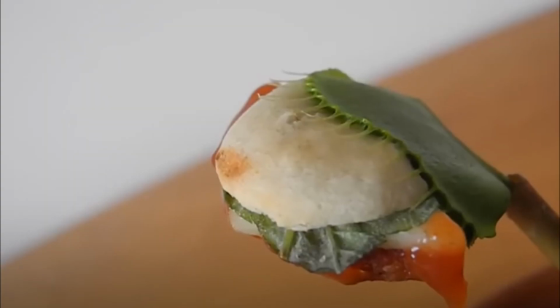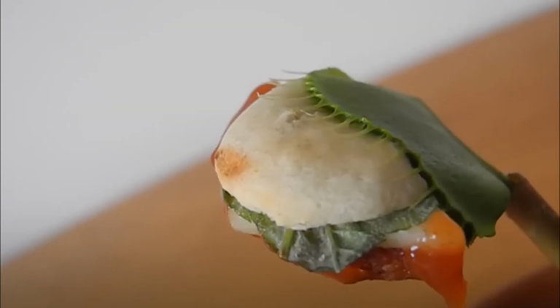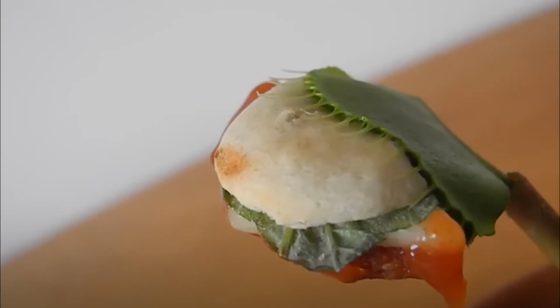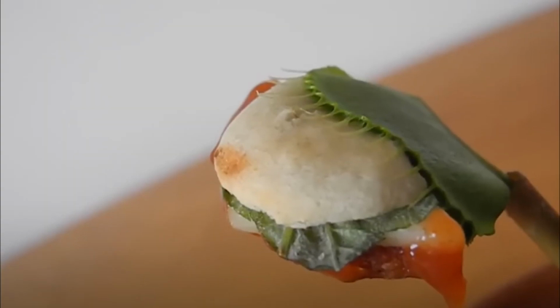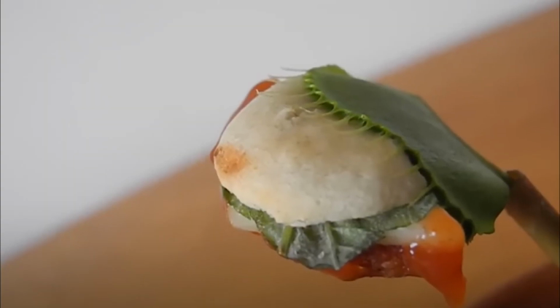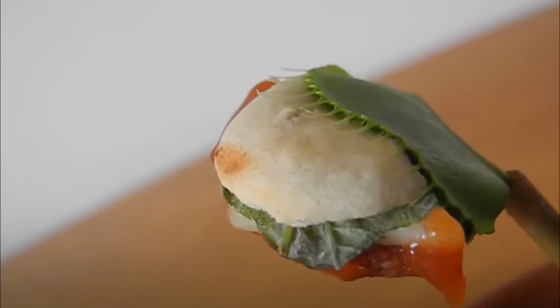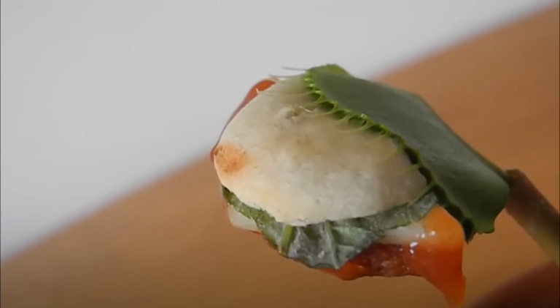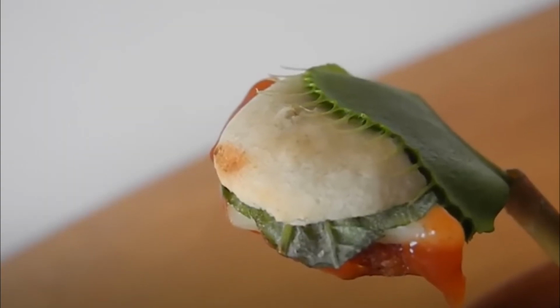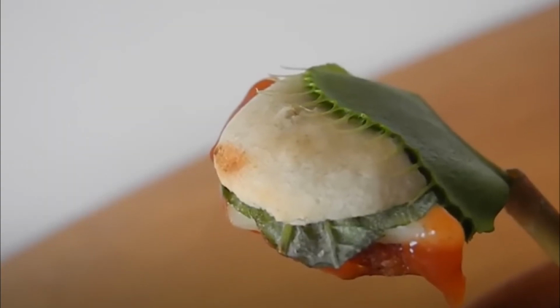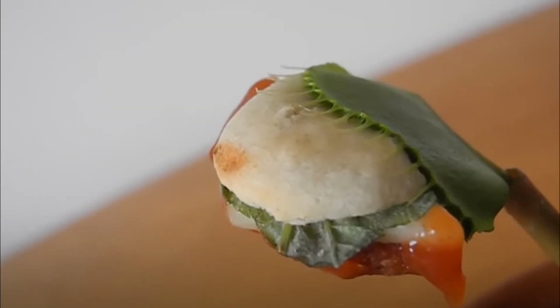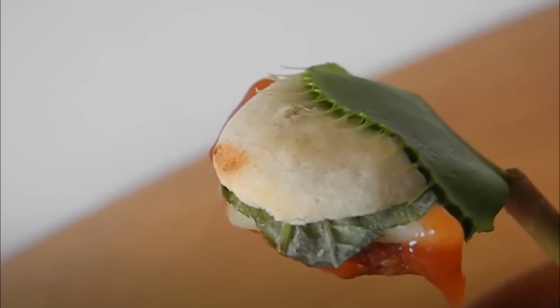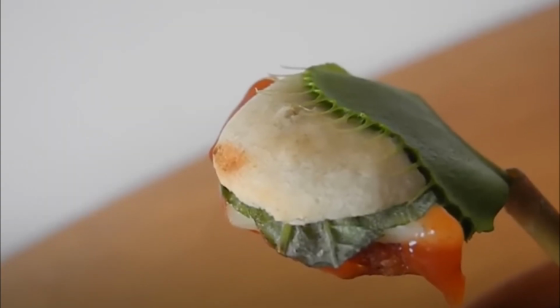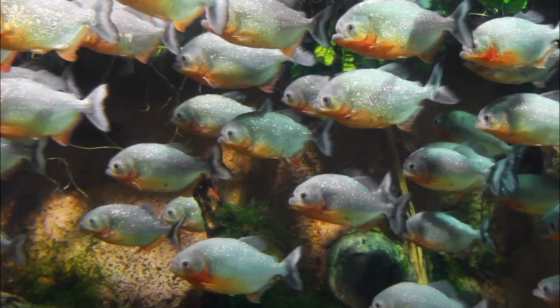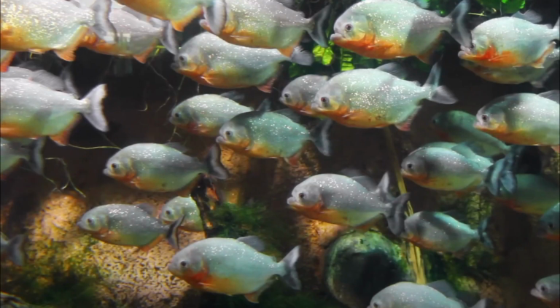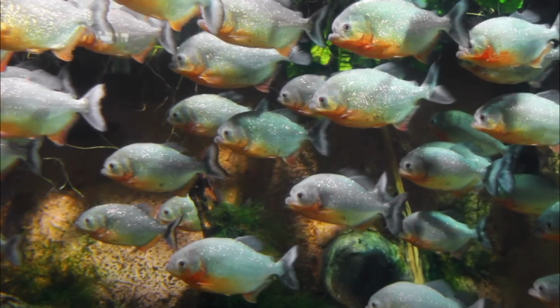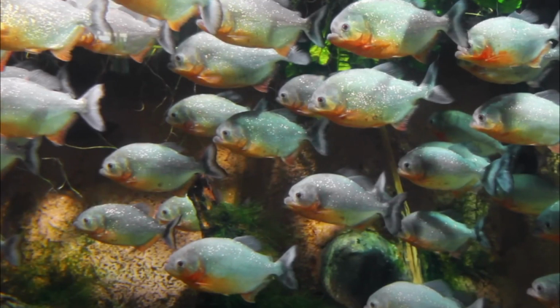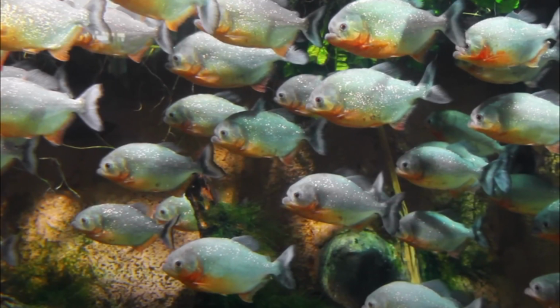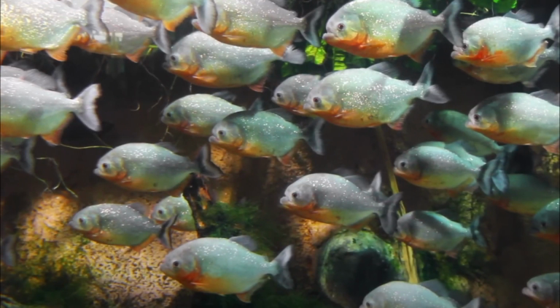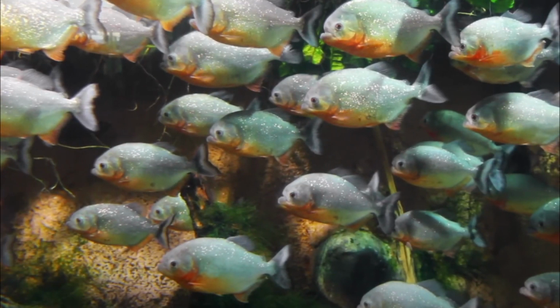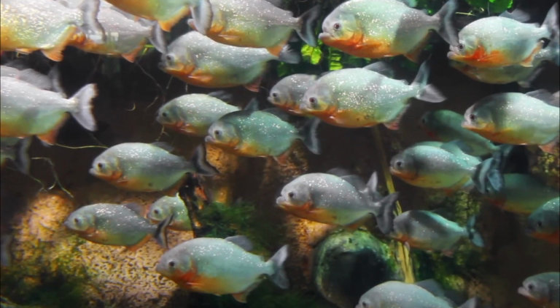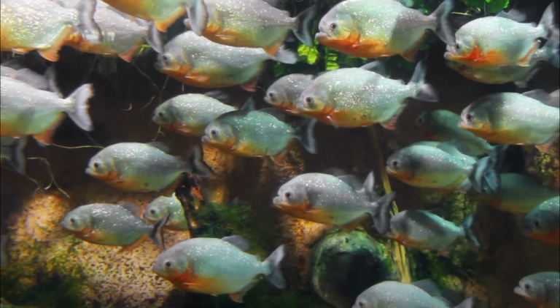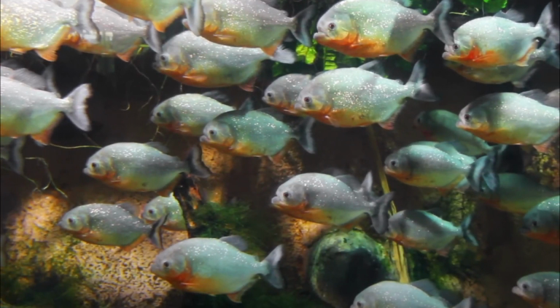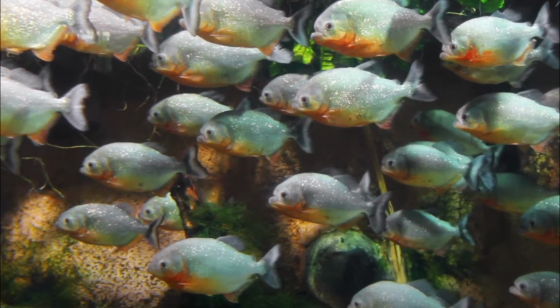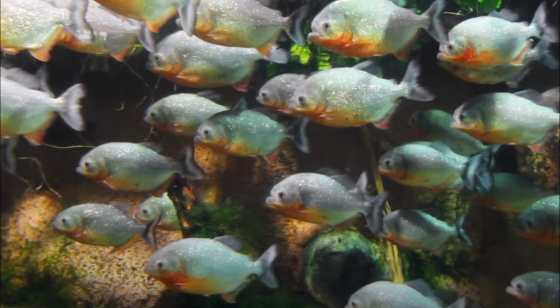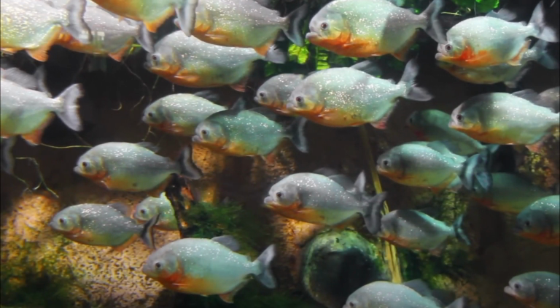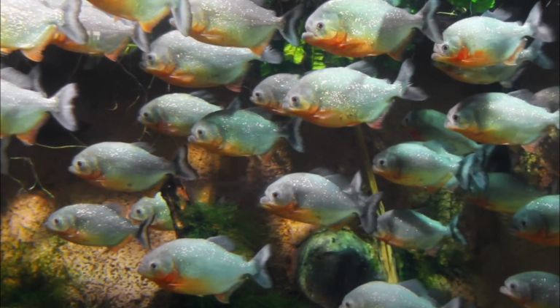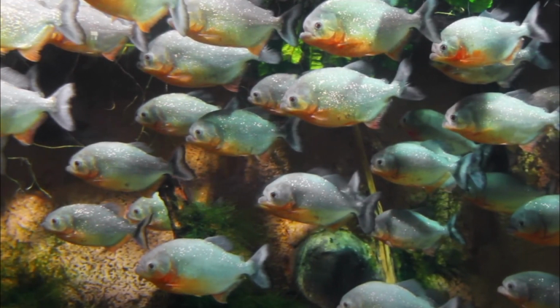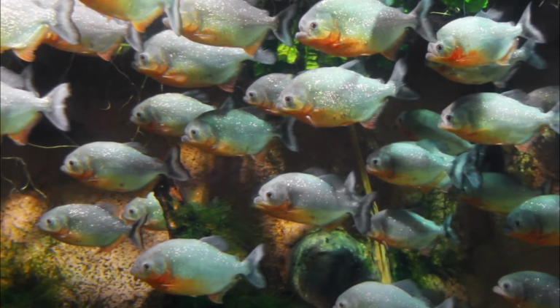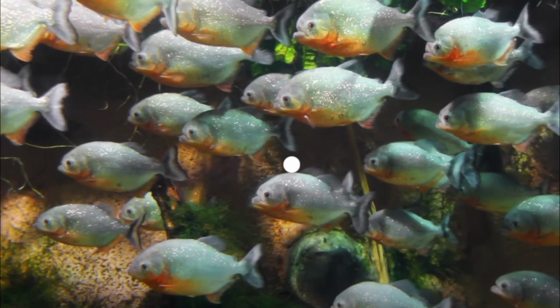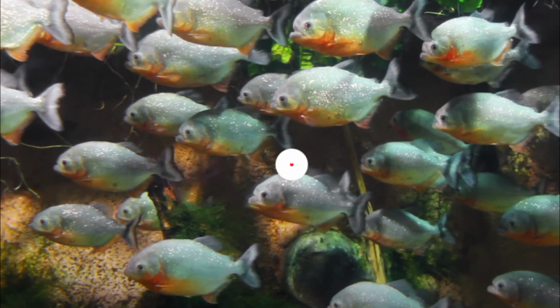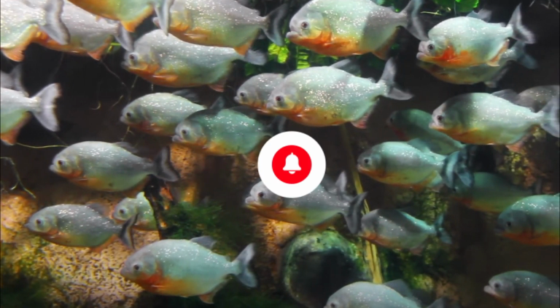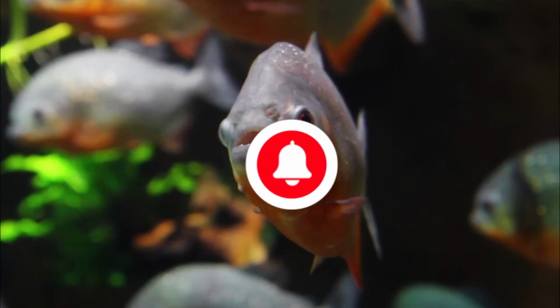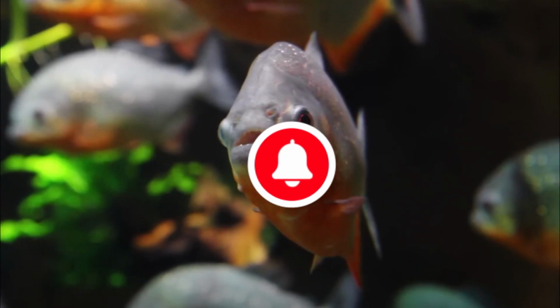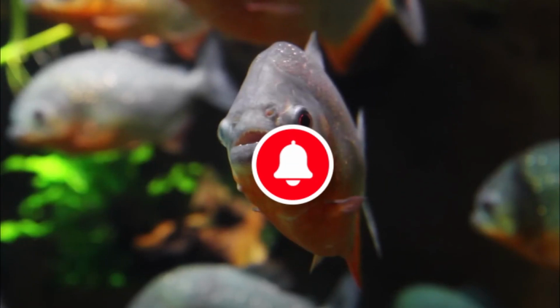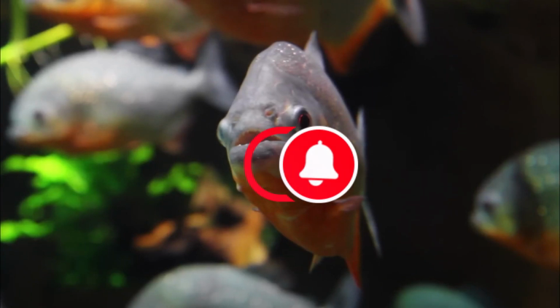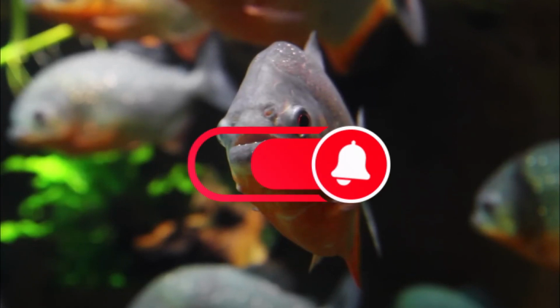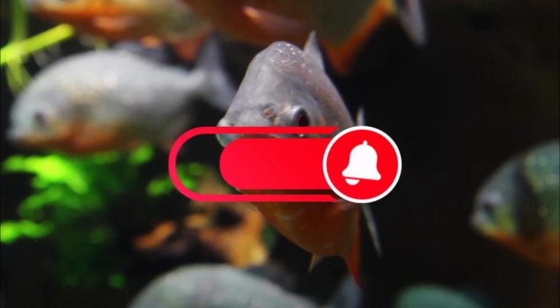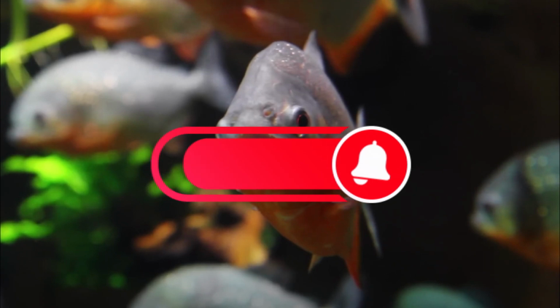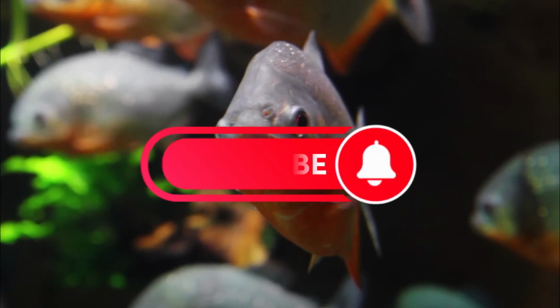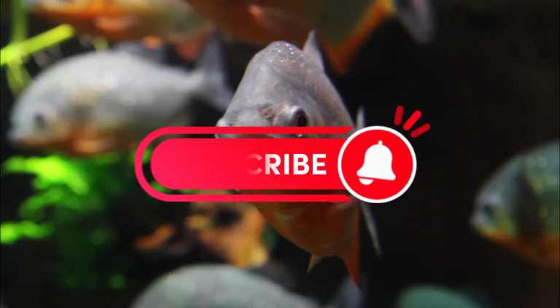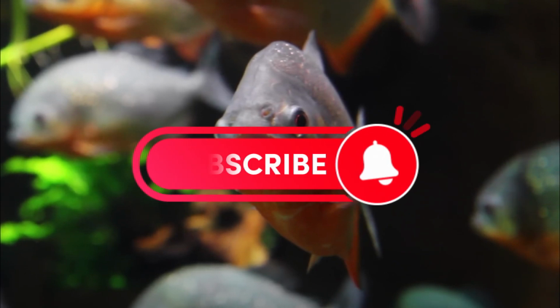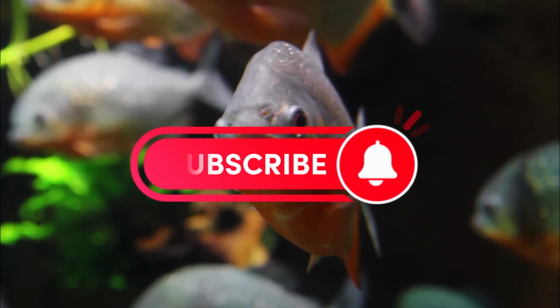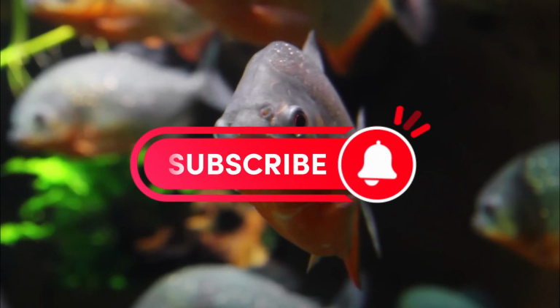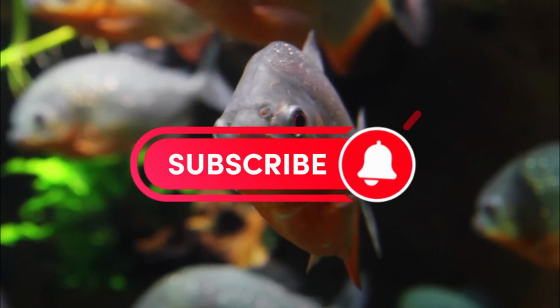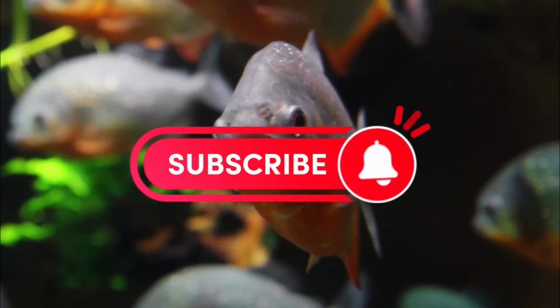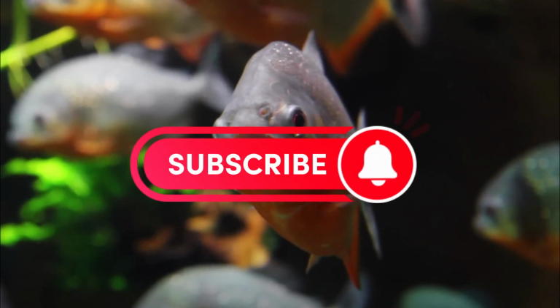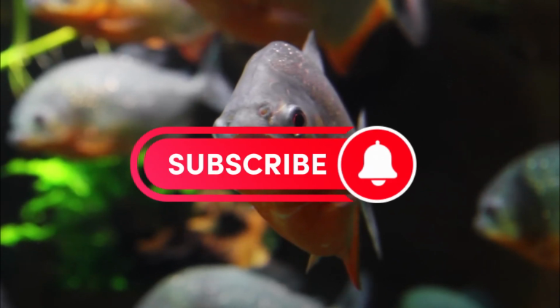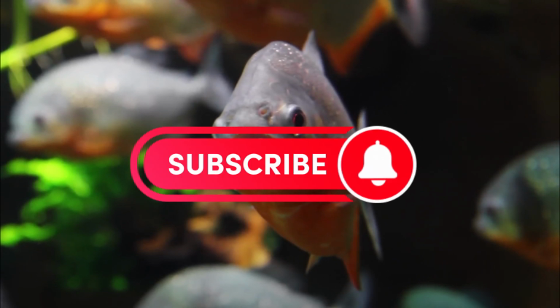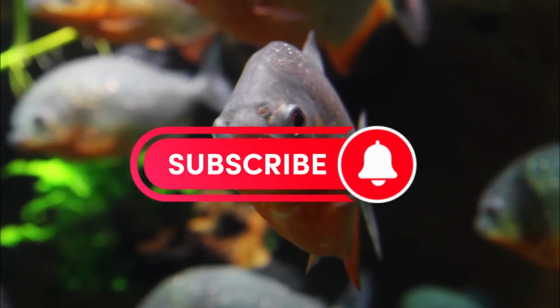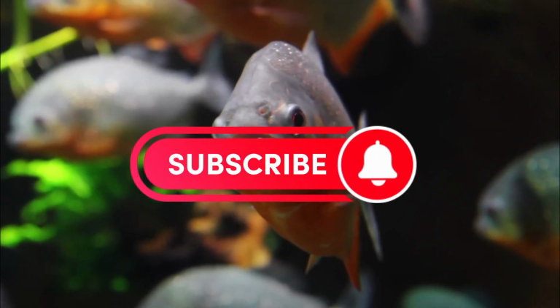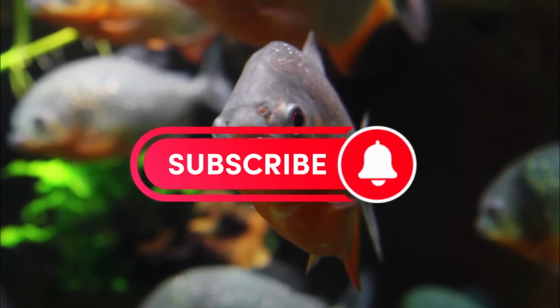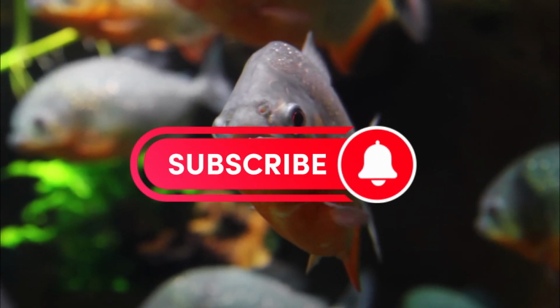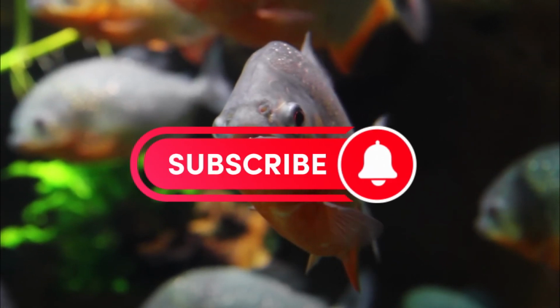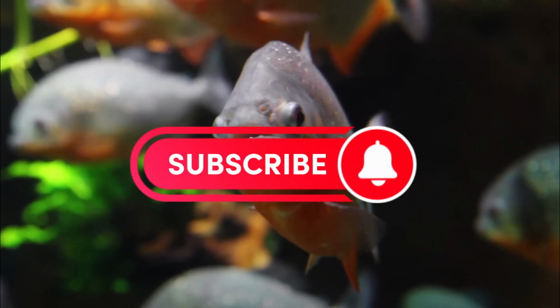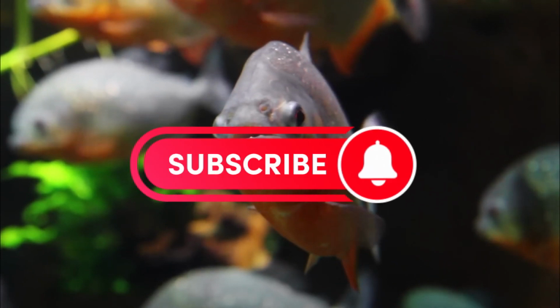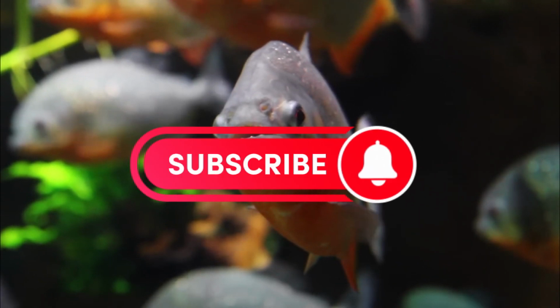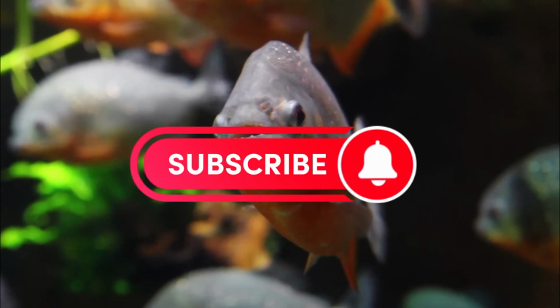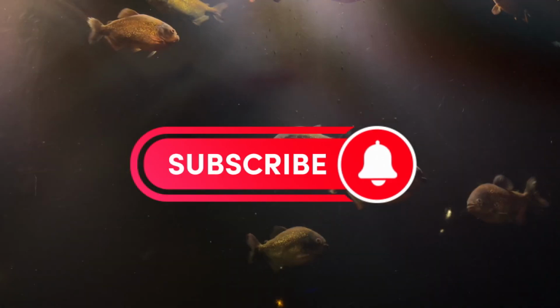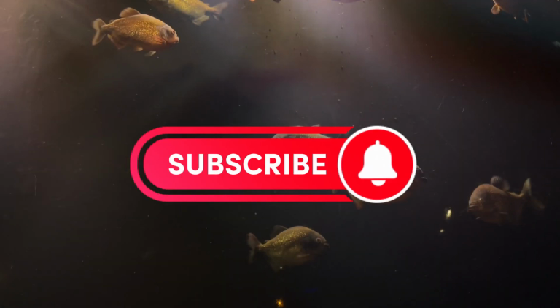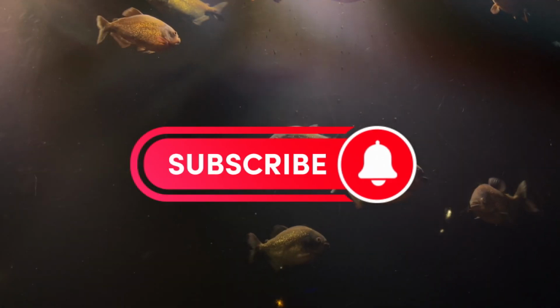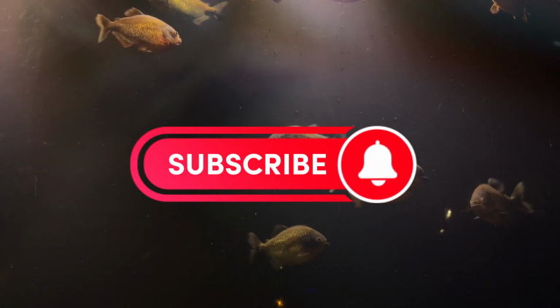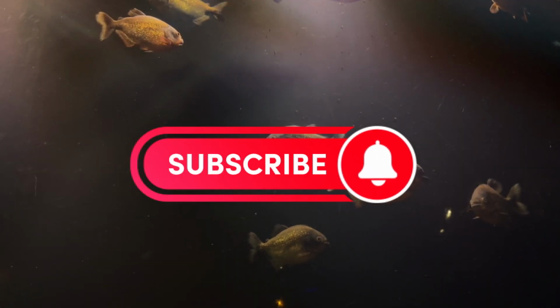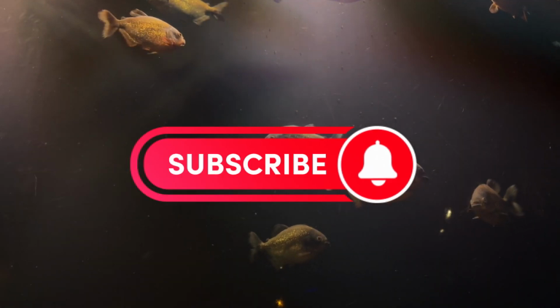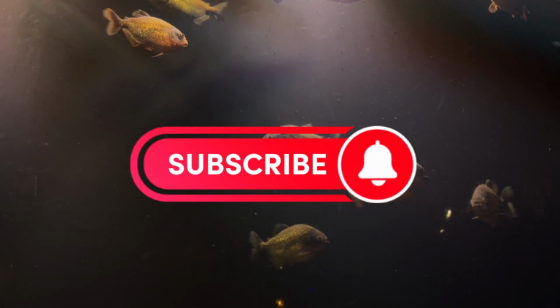I'd be more concerned about falling into a pool of piranhas. Subscribe to Stifo for more interesting topics. Thanks for watching.